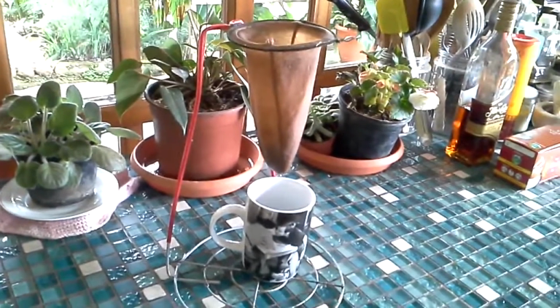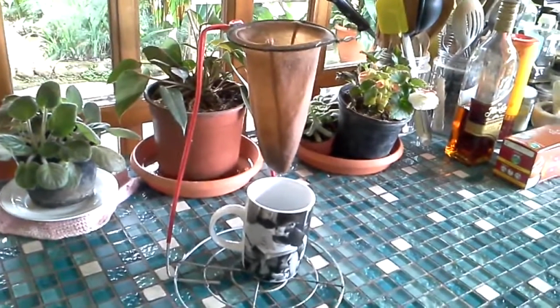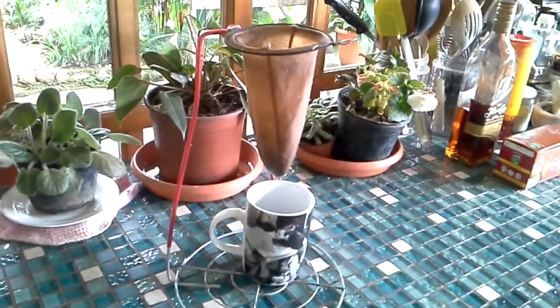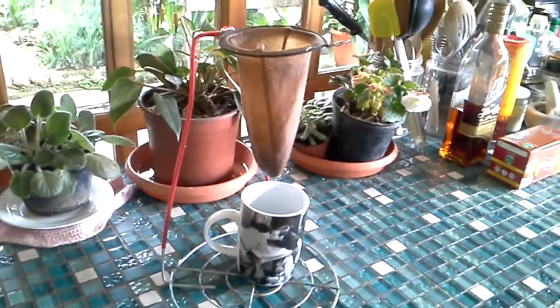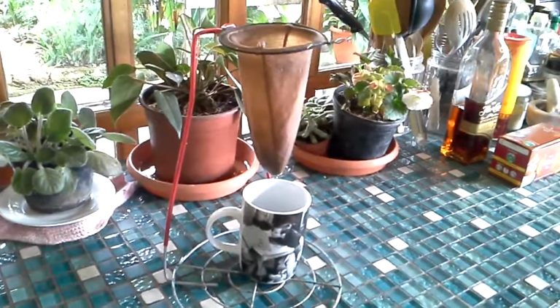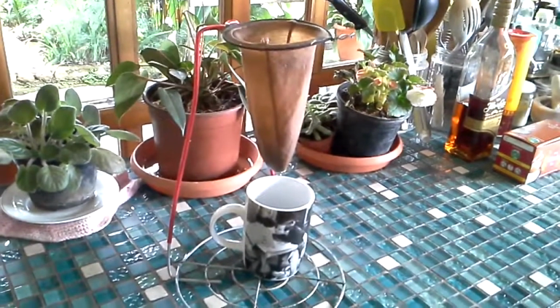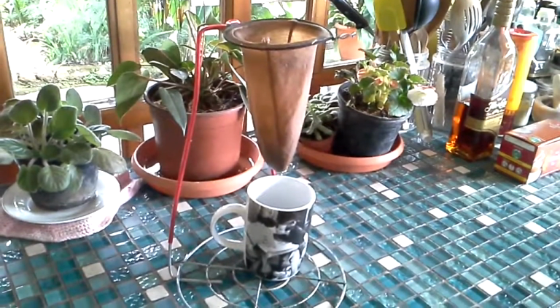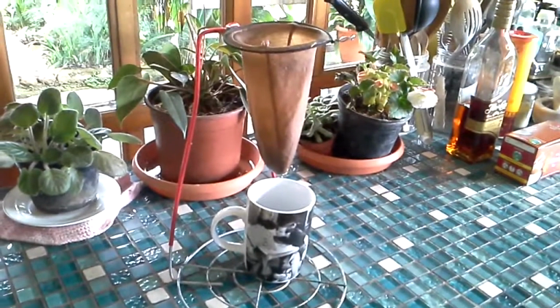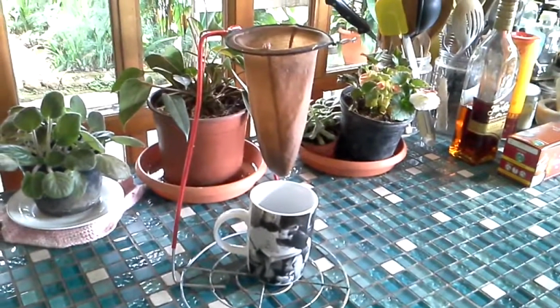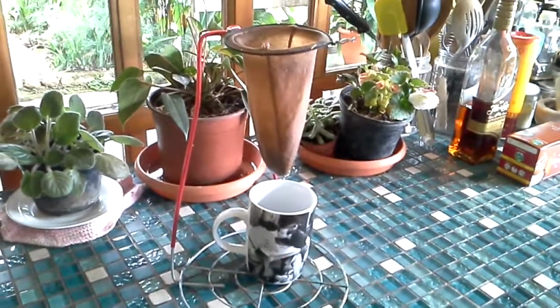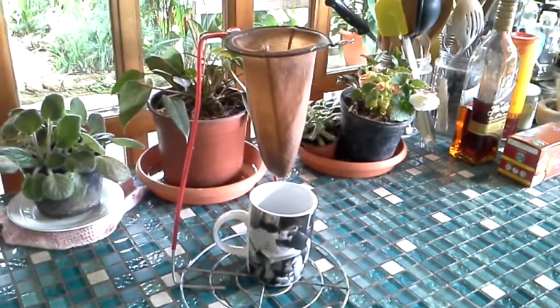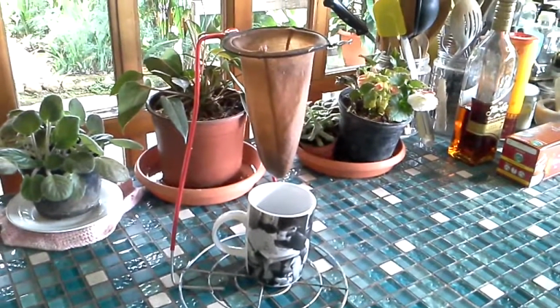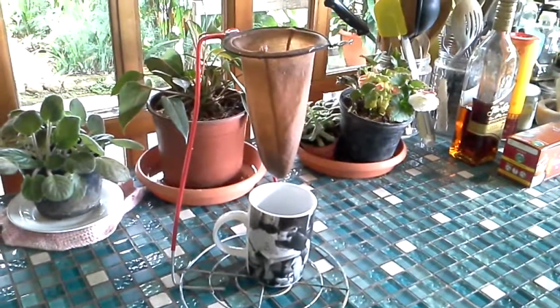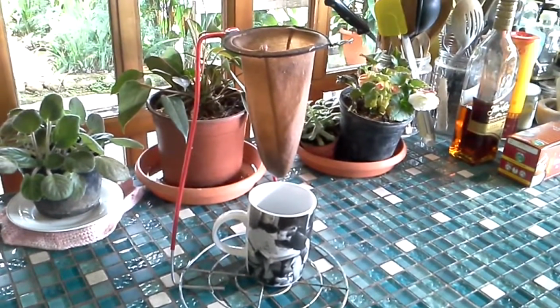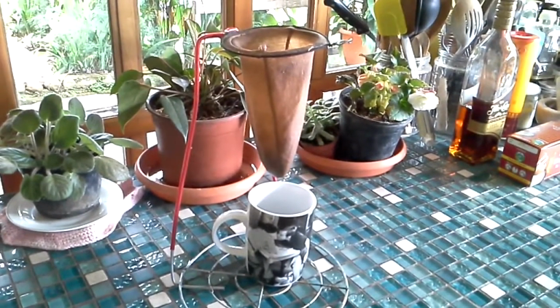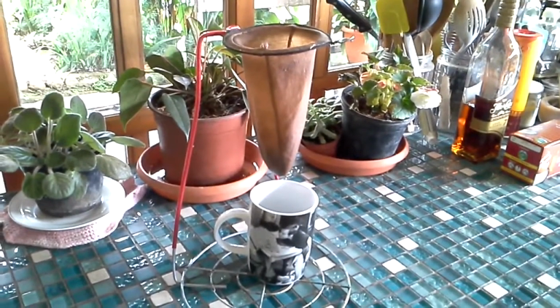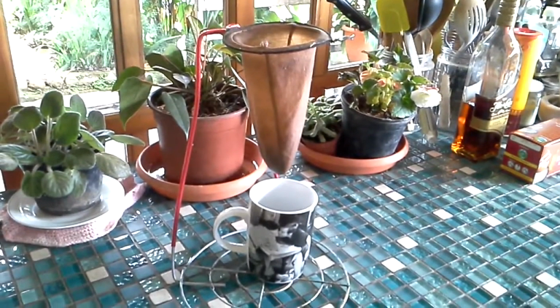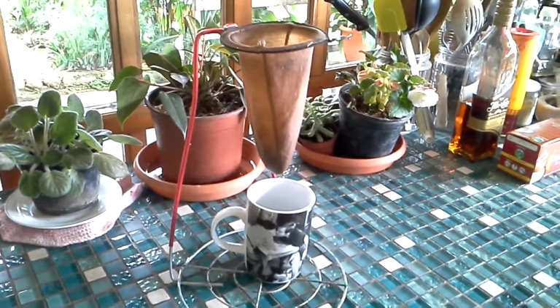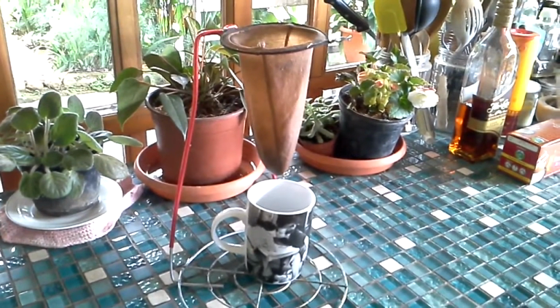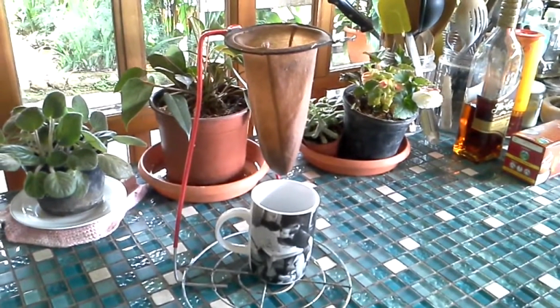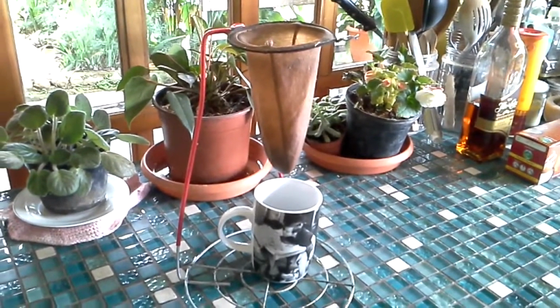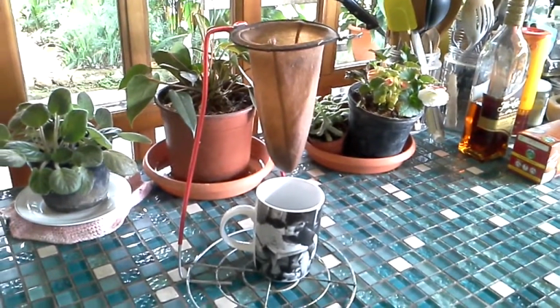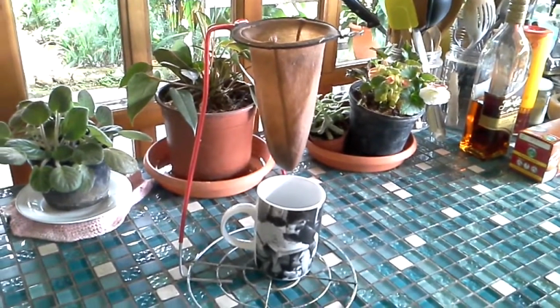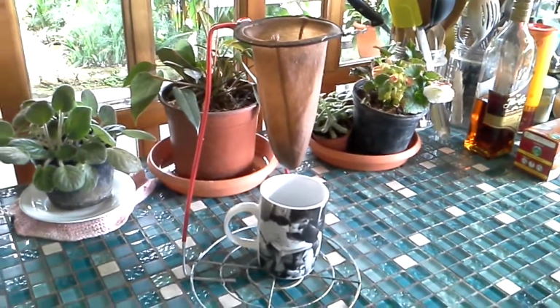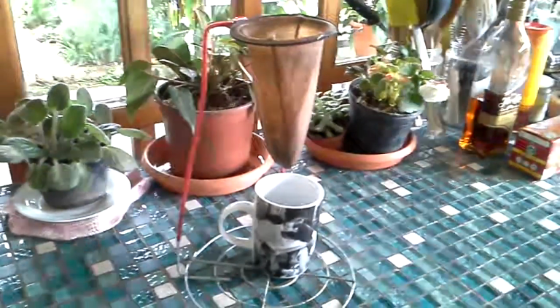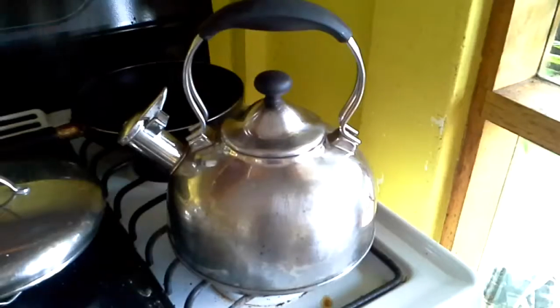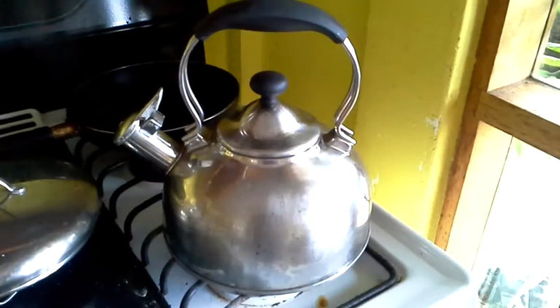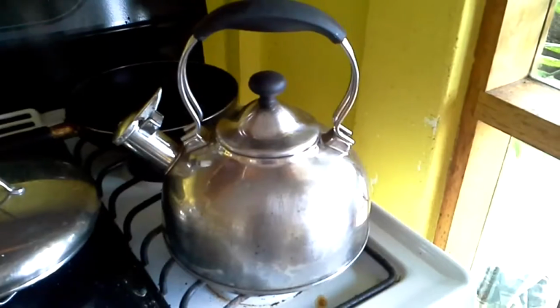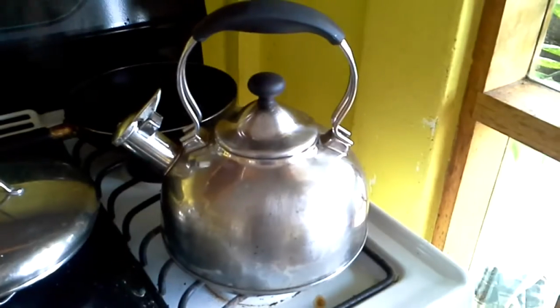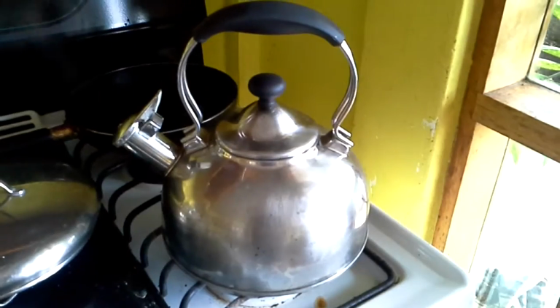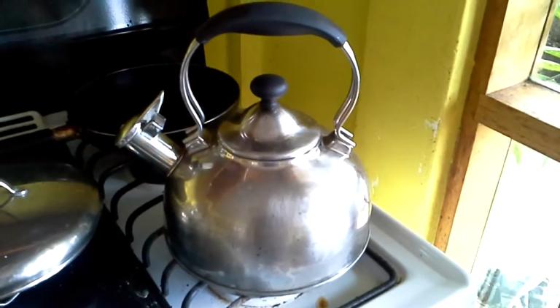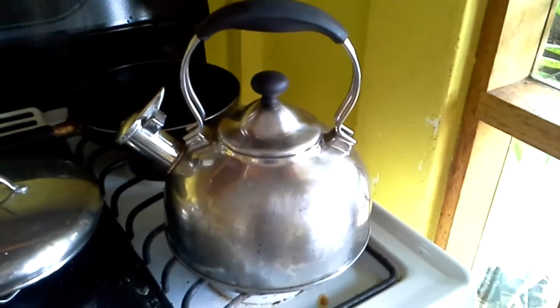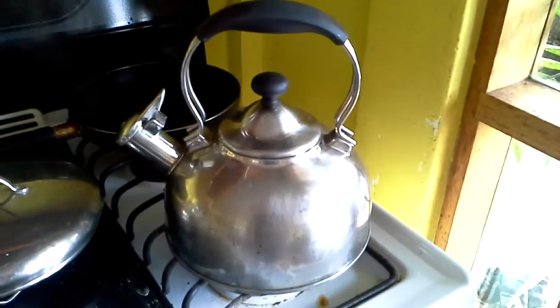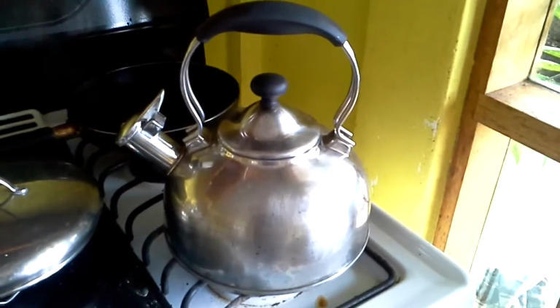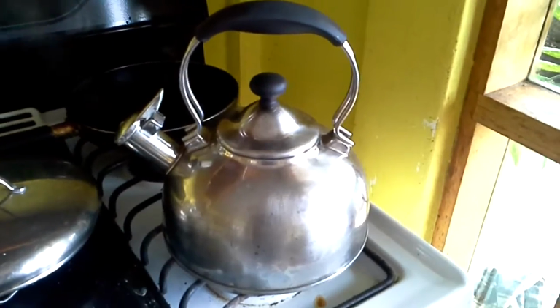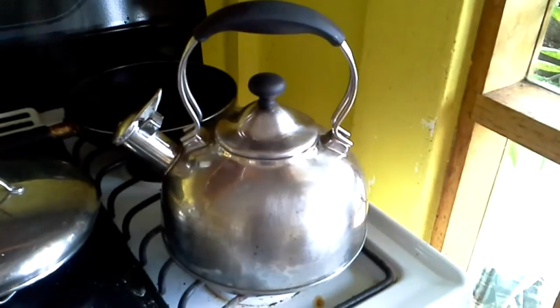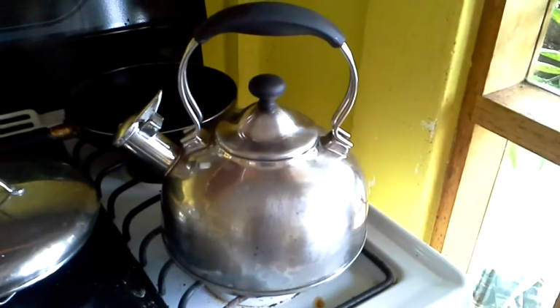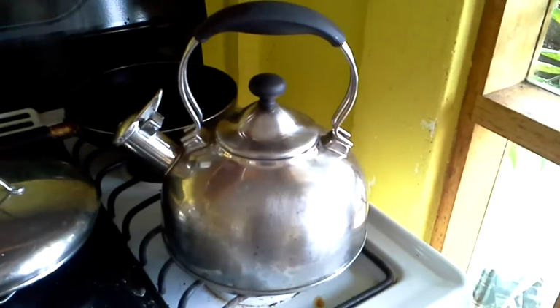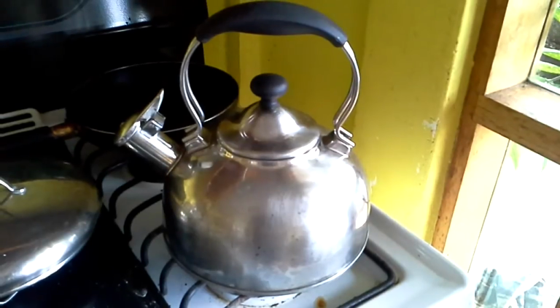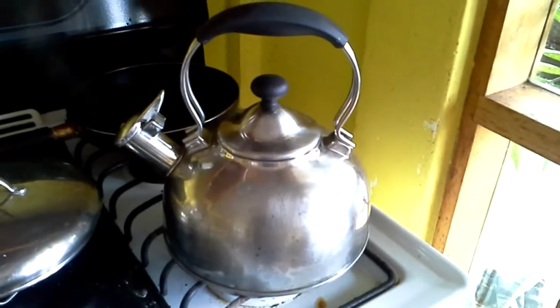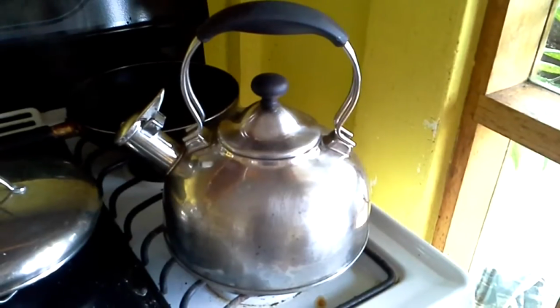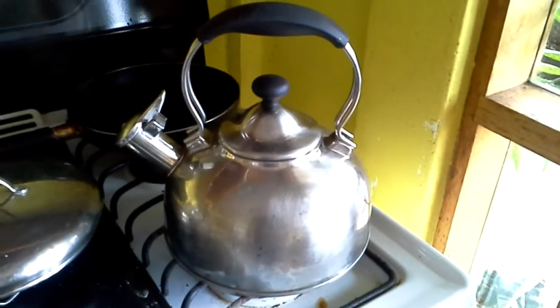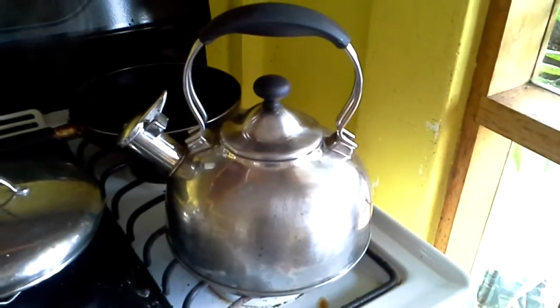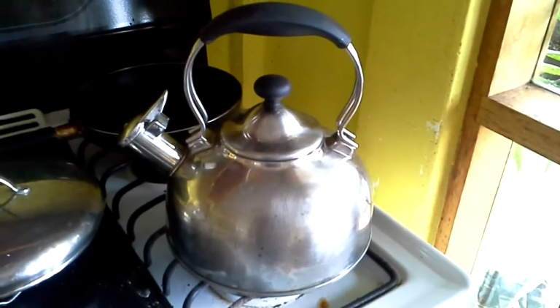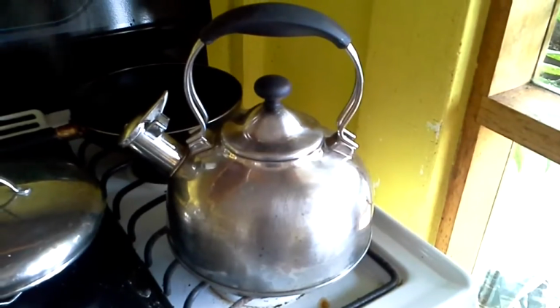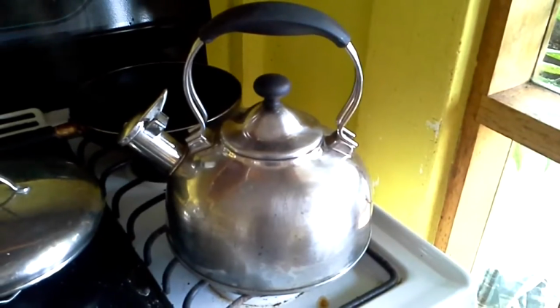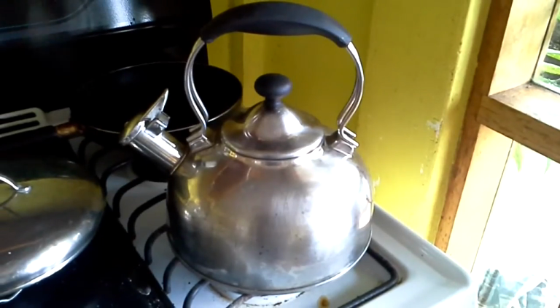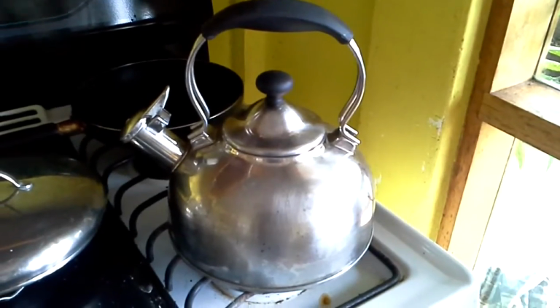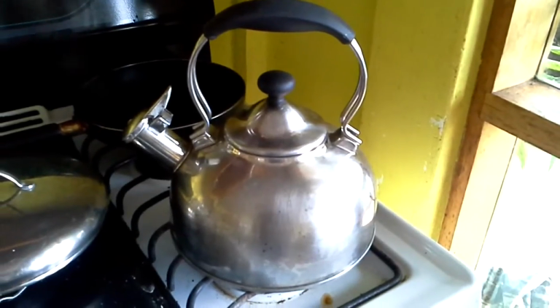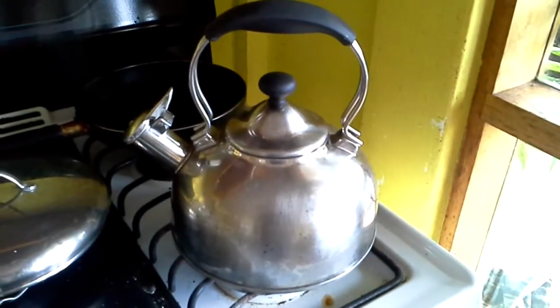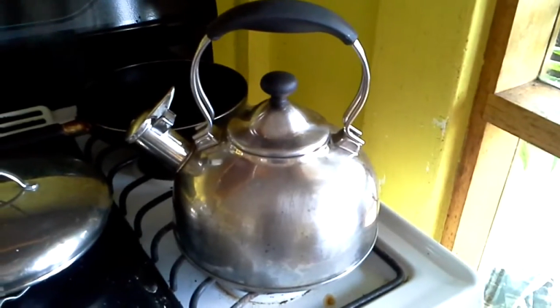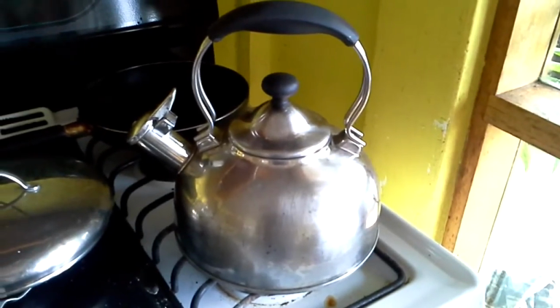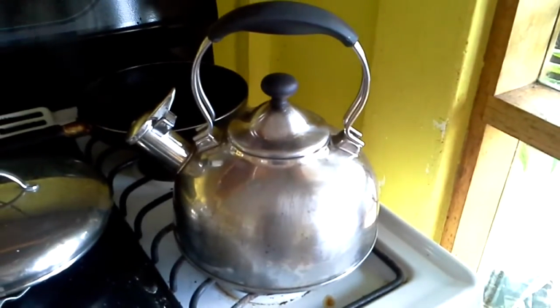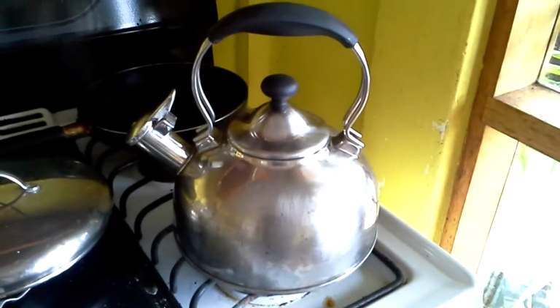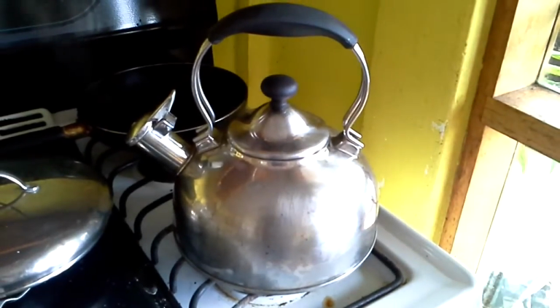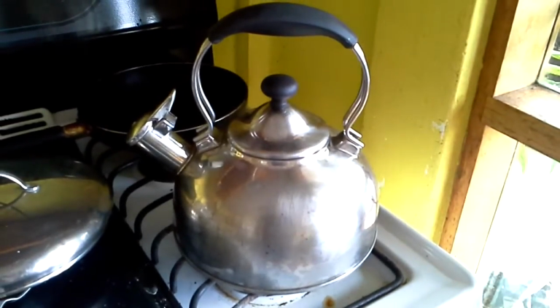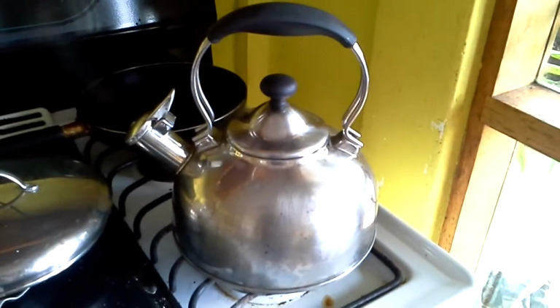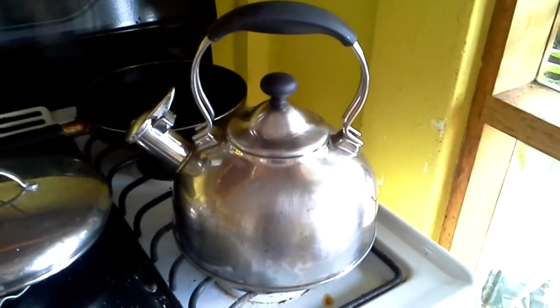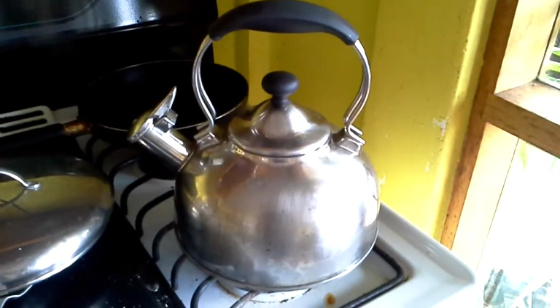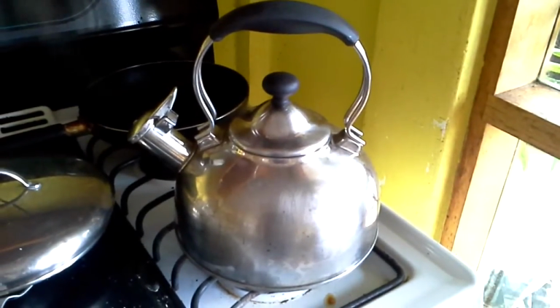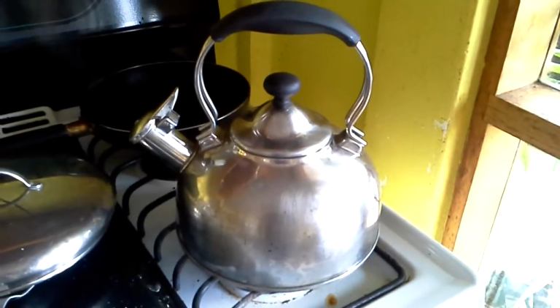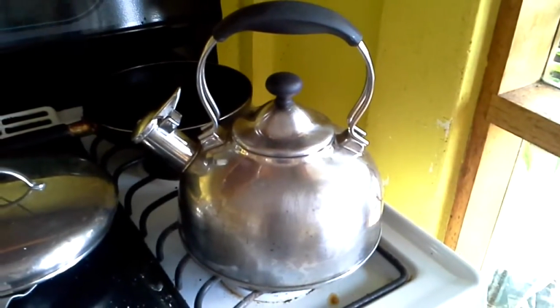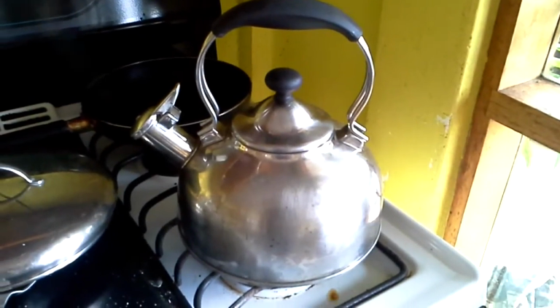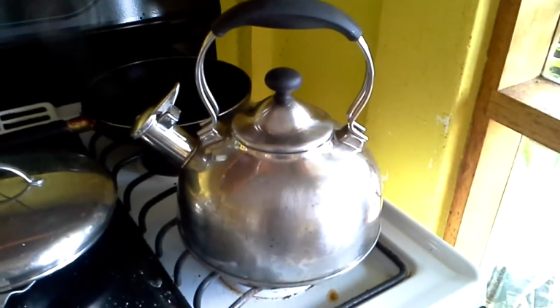Hold on just a second, I'm going to get some boiling water. I have some boiling water on the stove — just any second it'll start whistling.